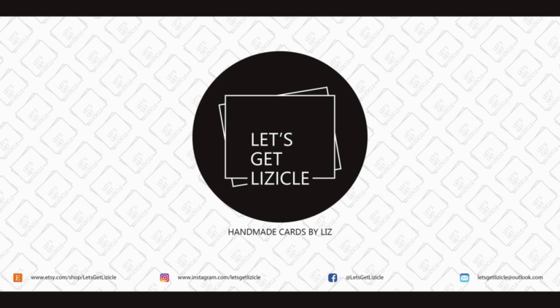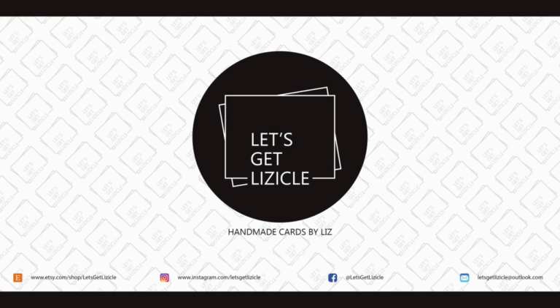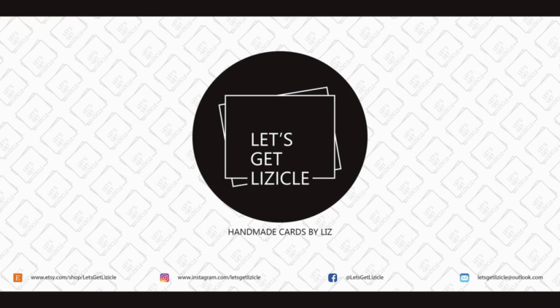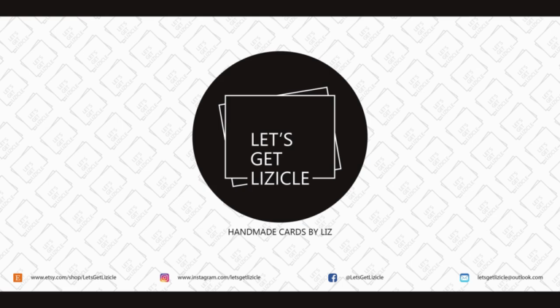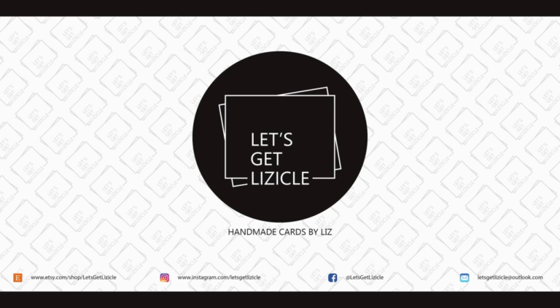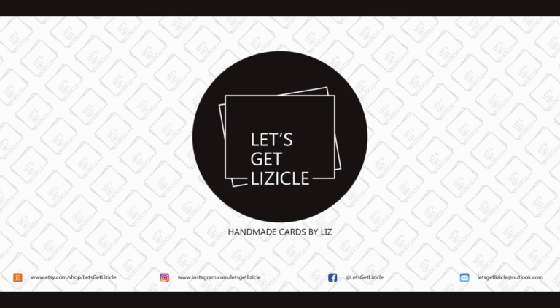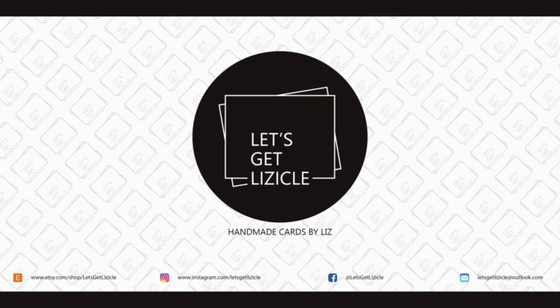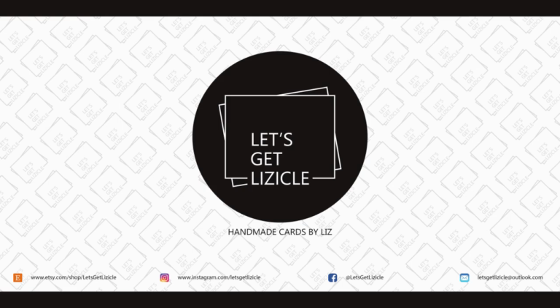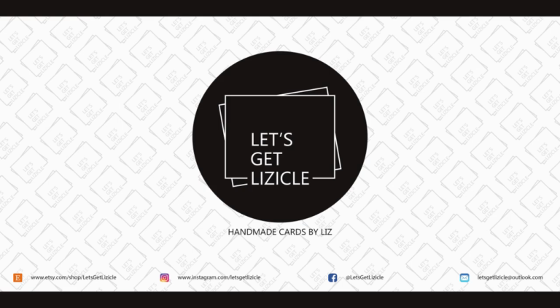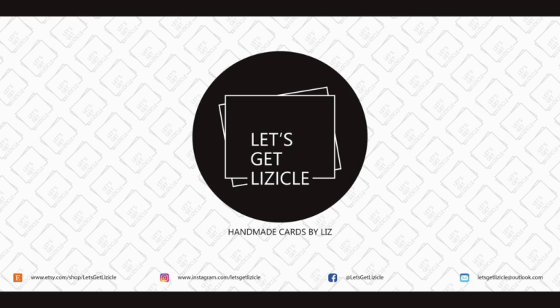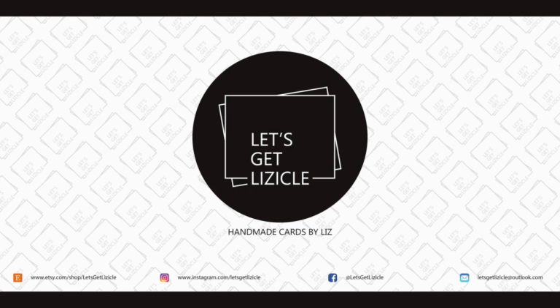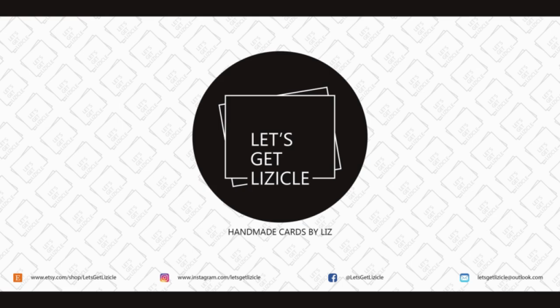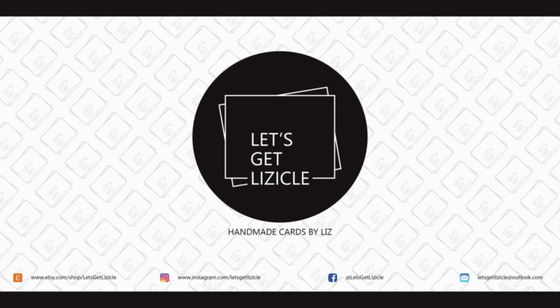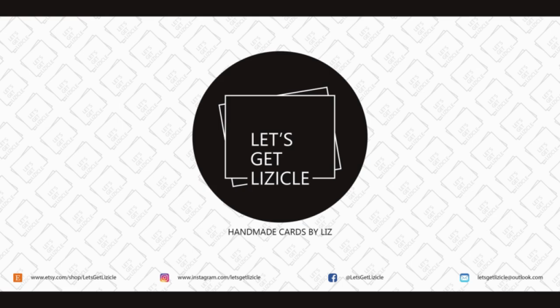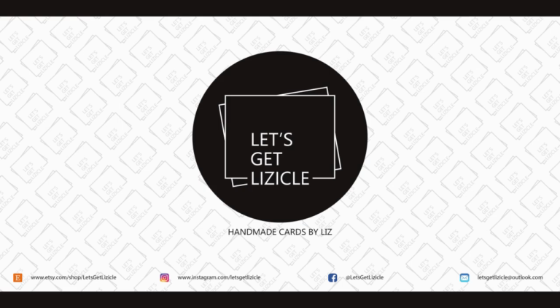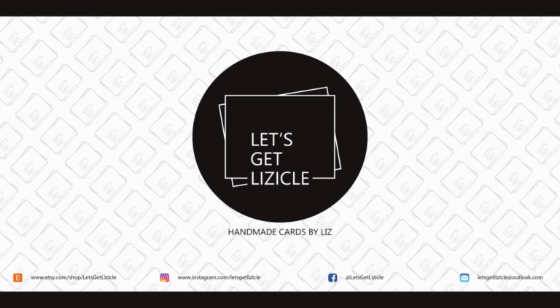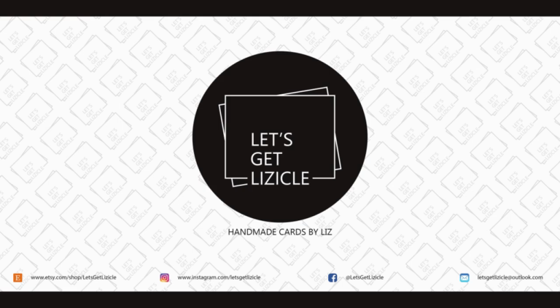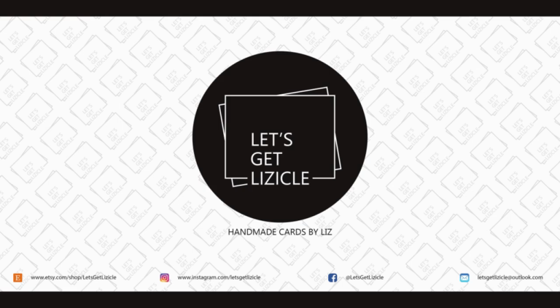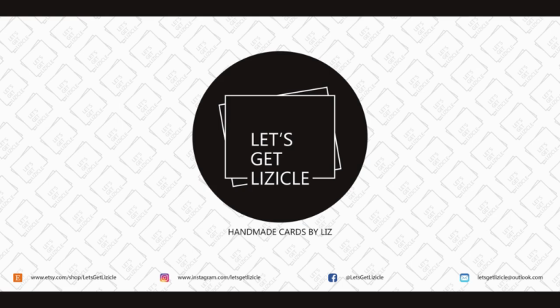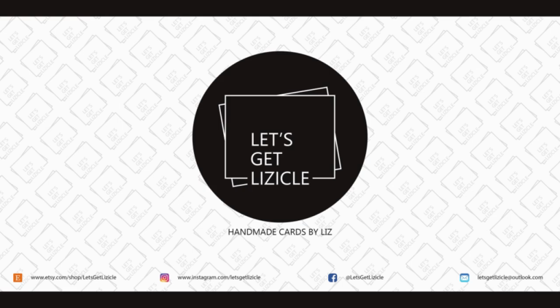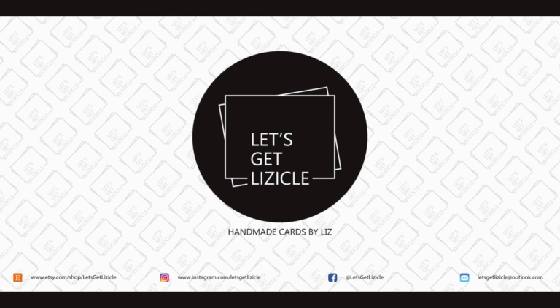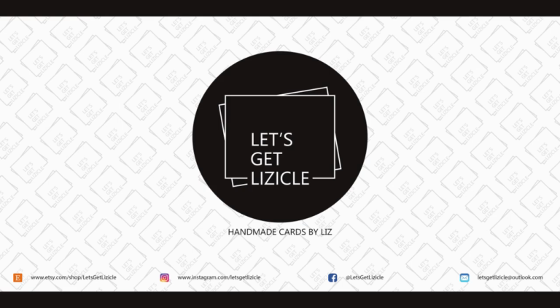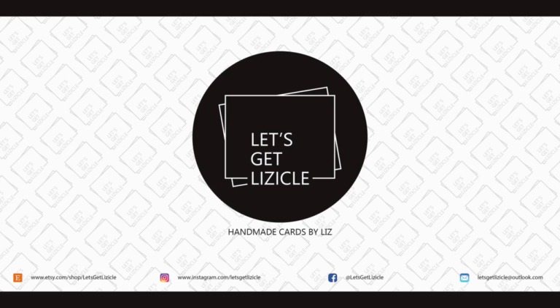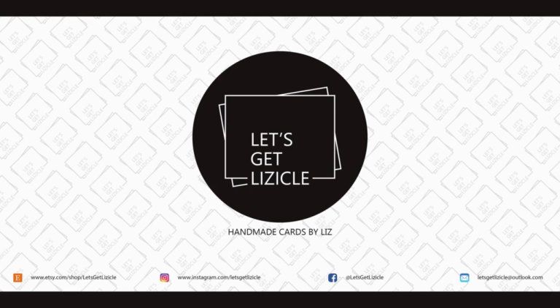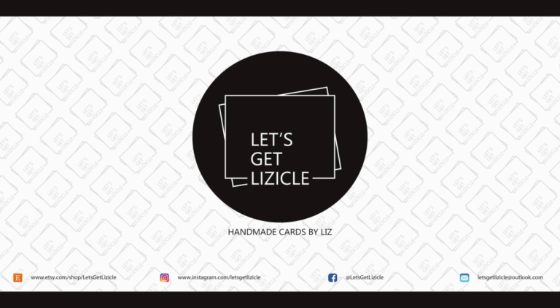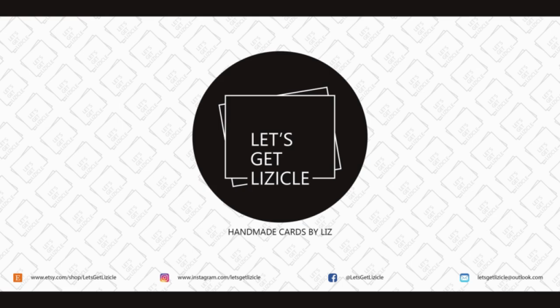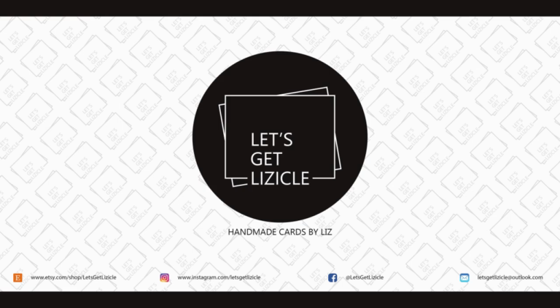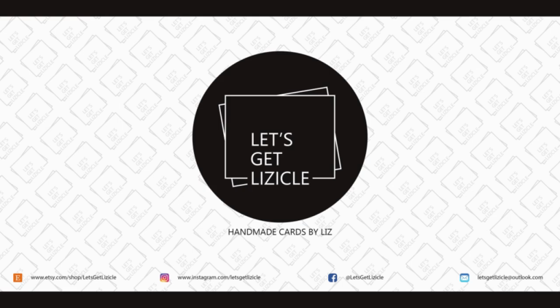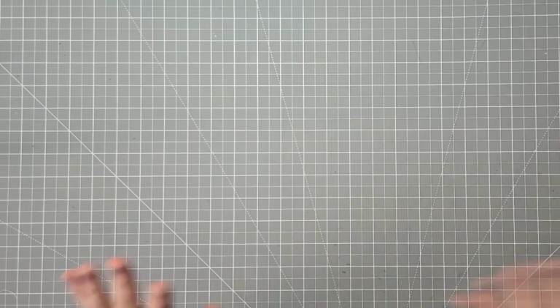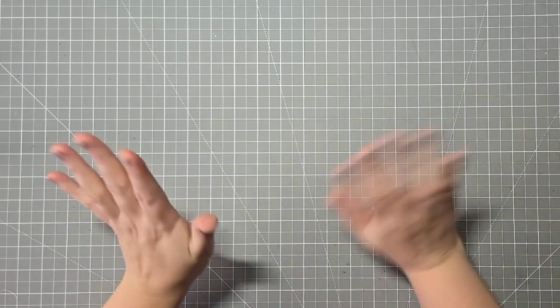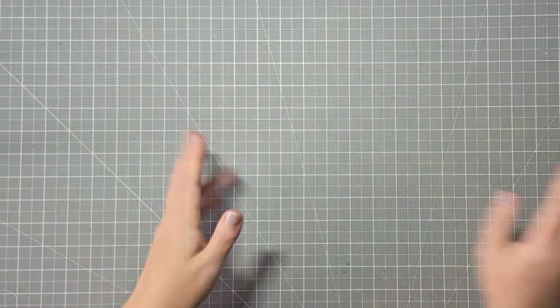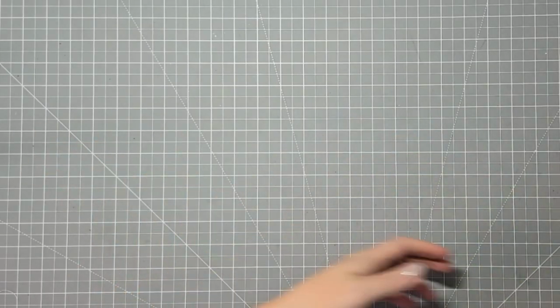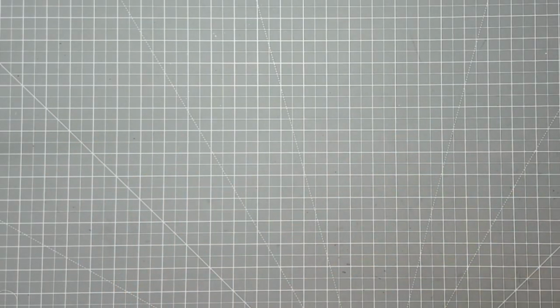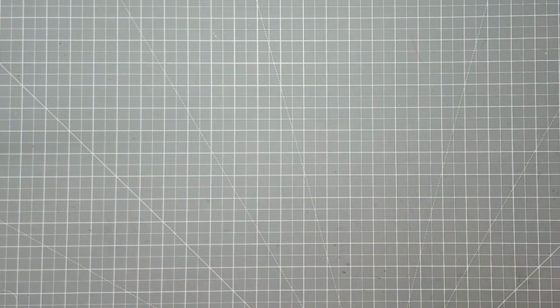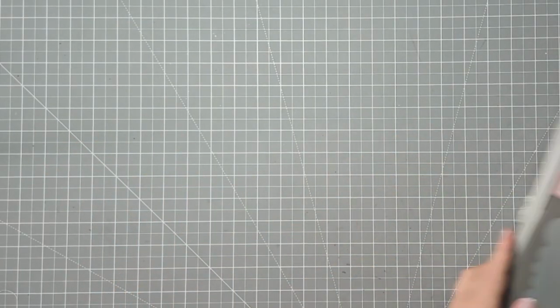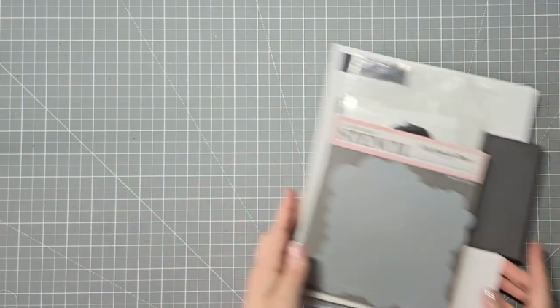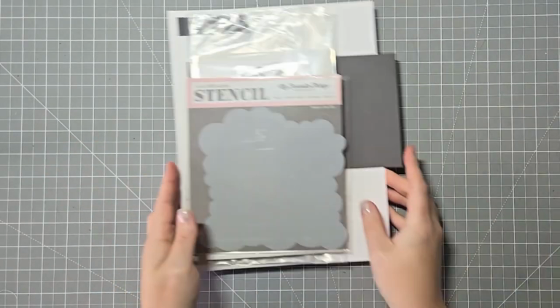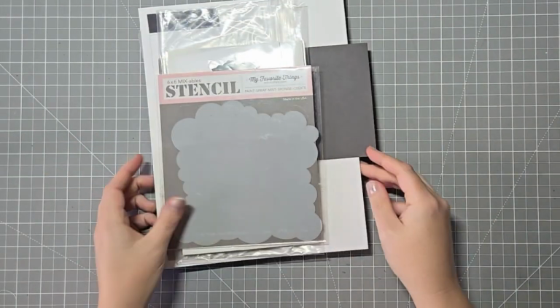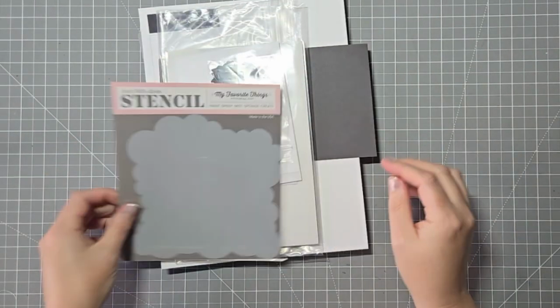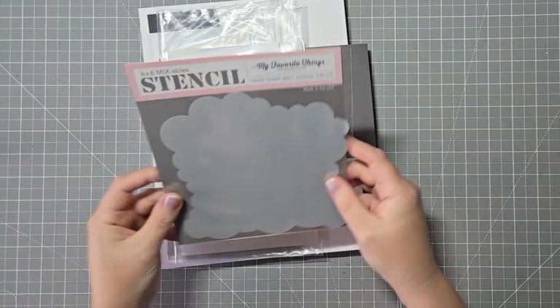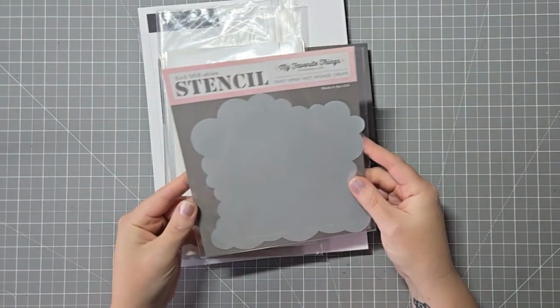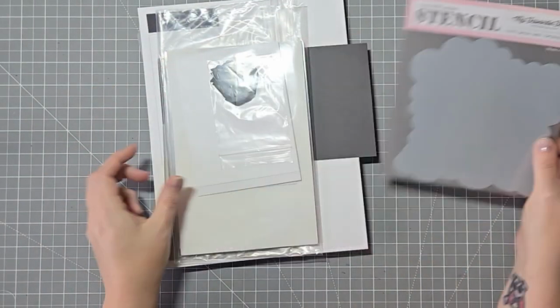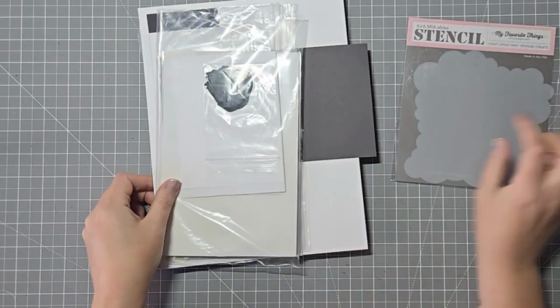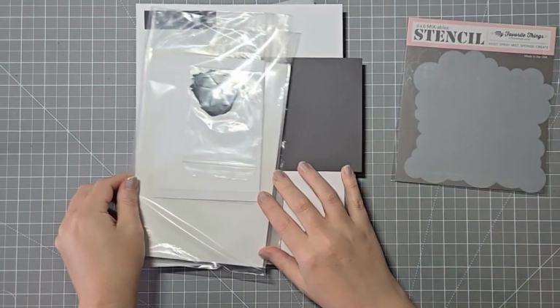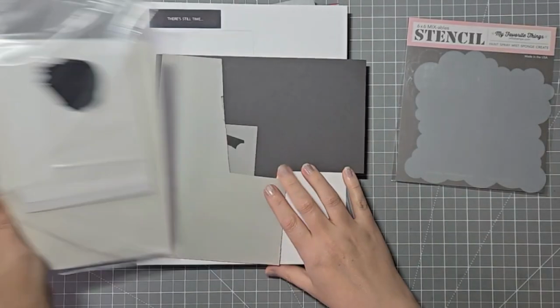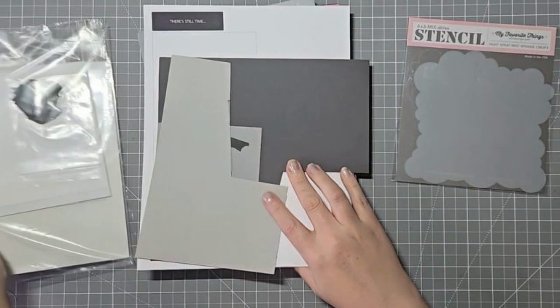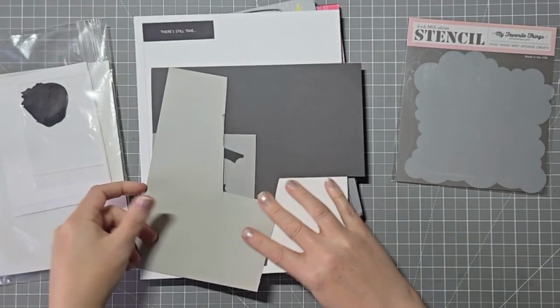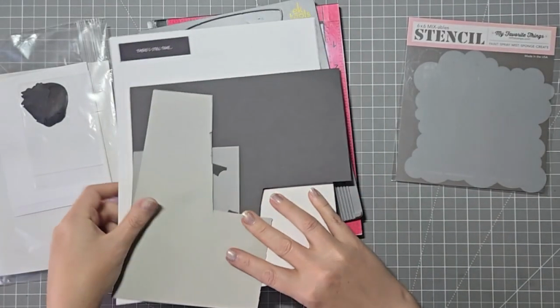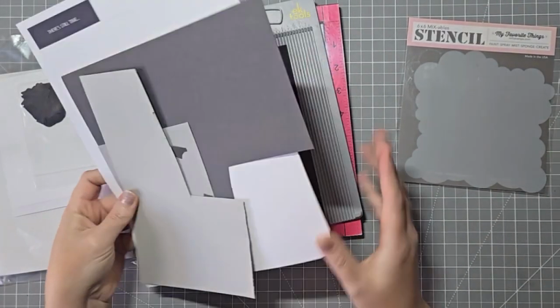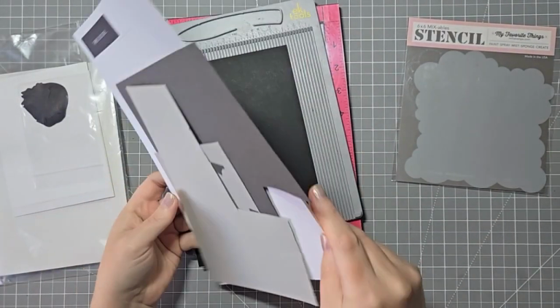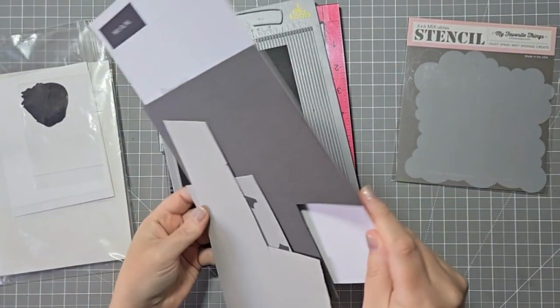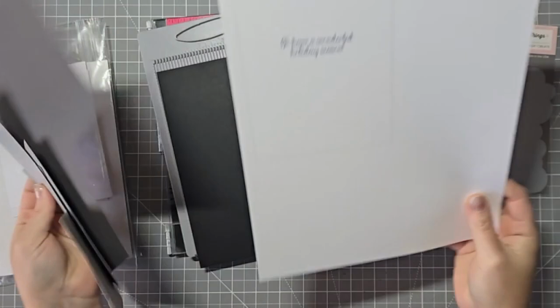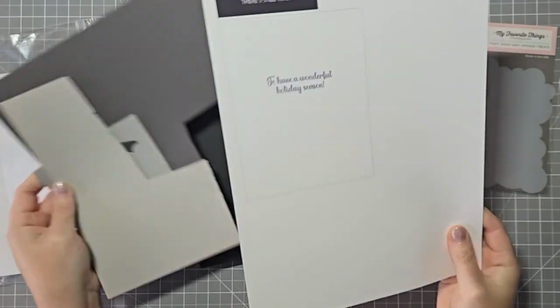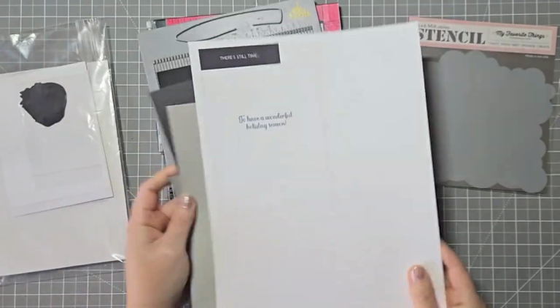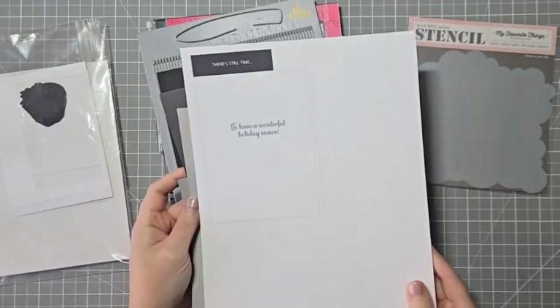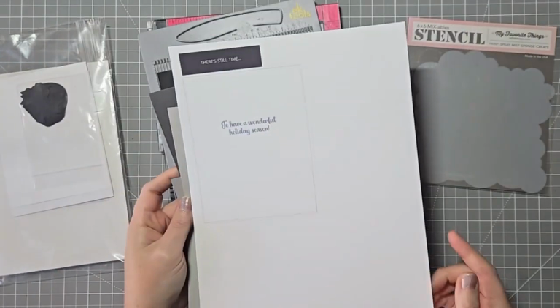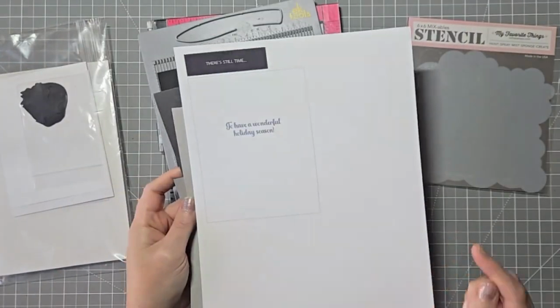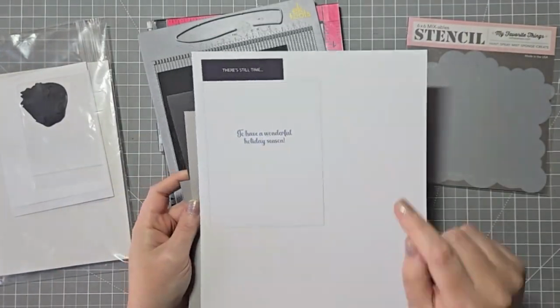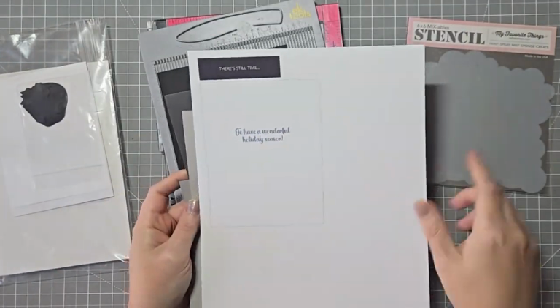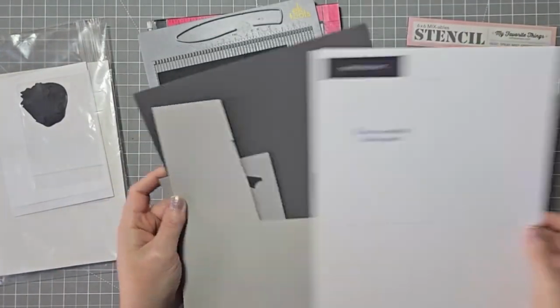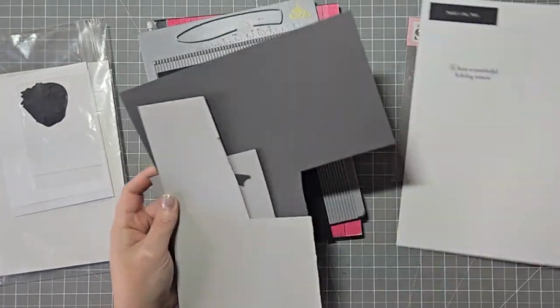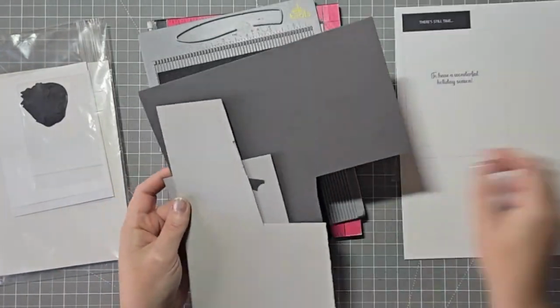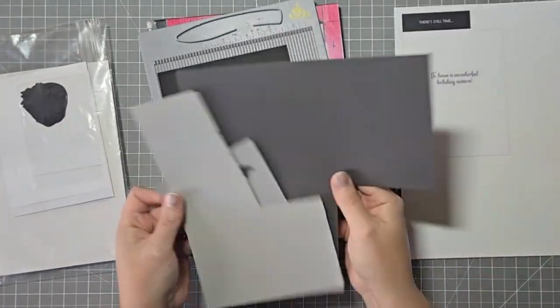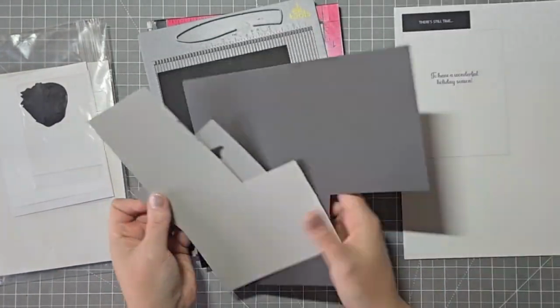Hey guys, welcome to my YouTube channel, or welcome back if you've been here before. My name's Liz and this is Let's Get Lizical, where we do everything card making.